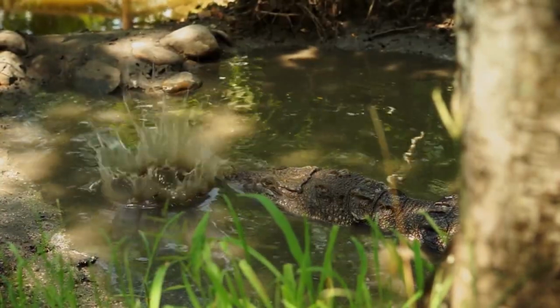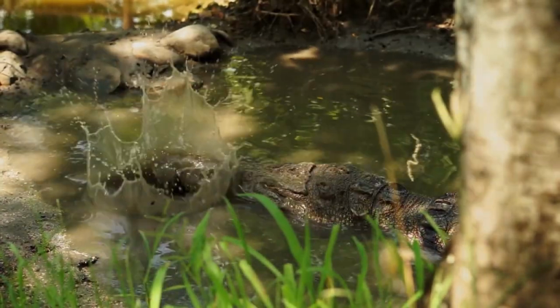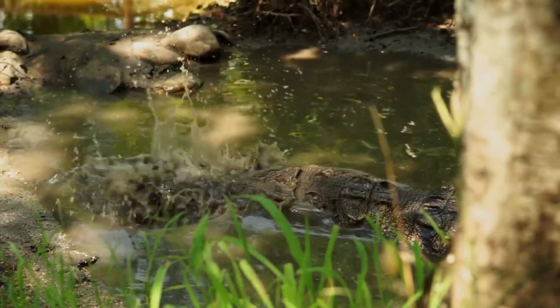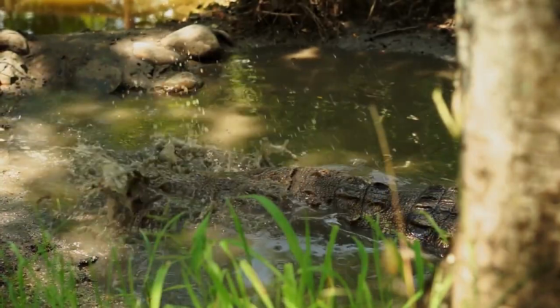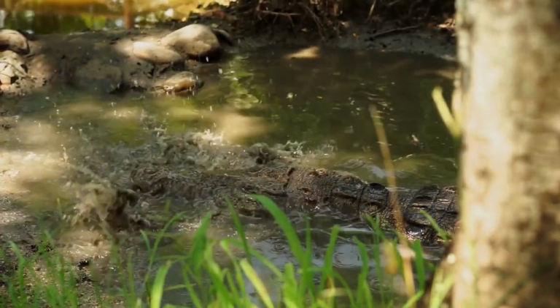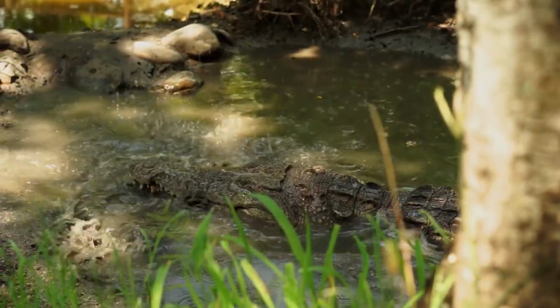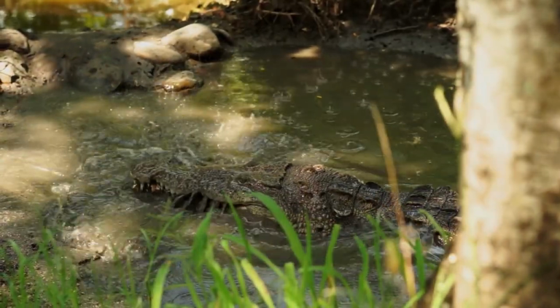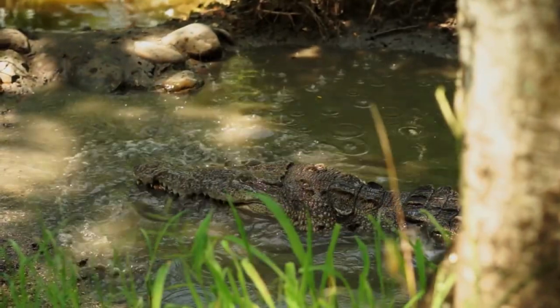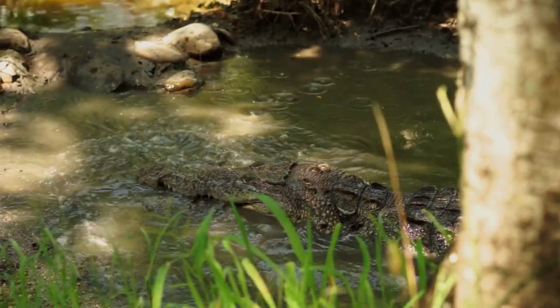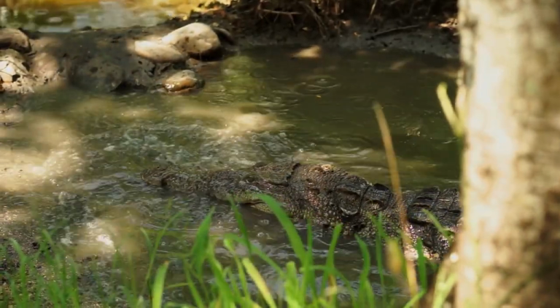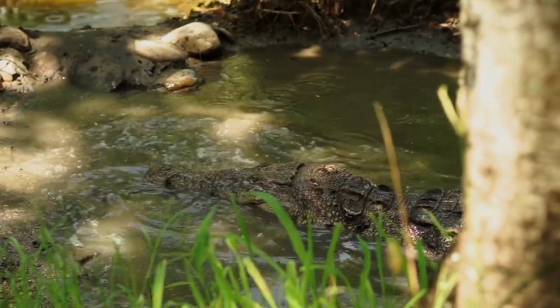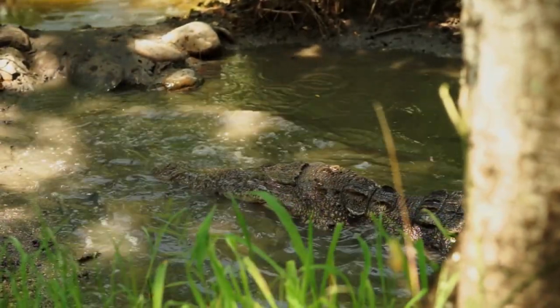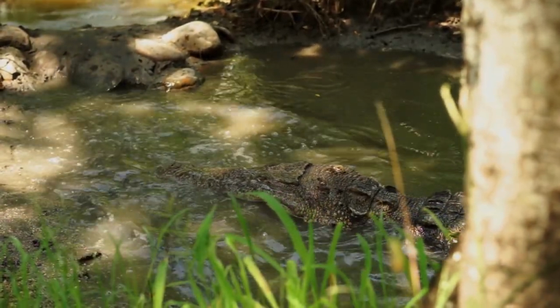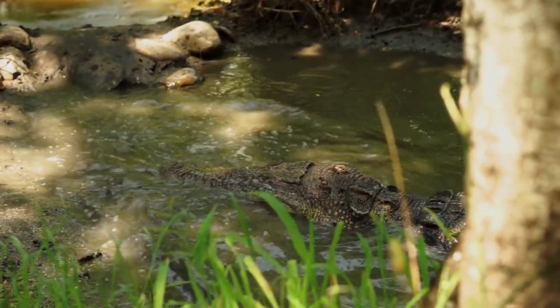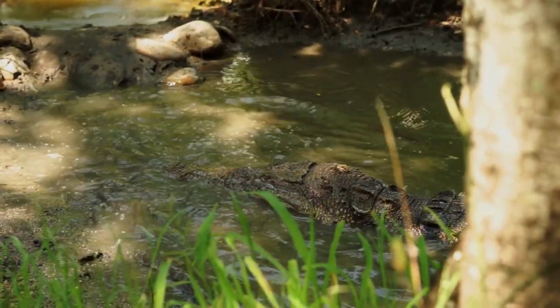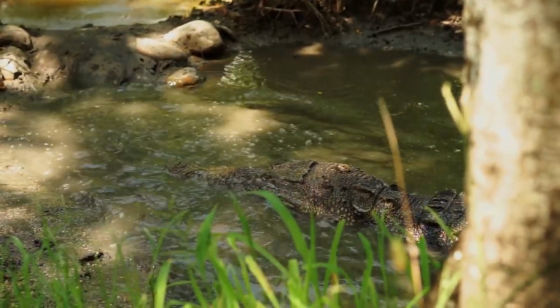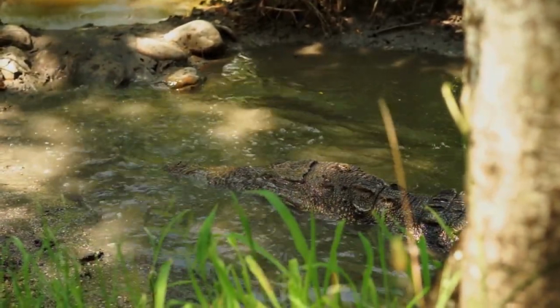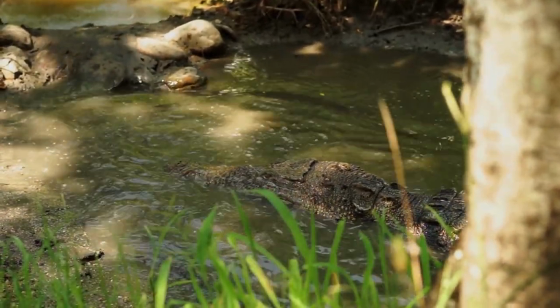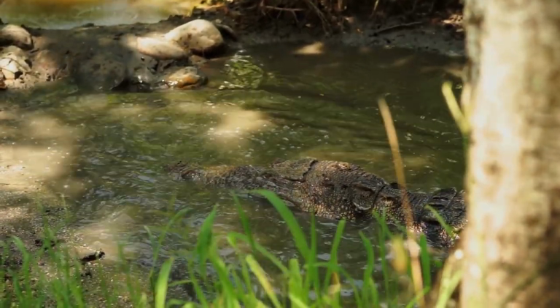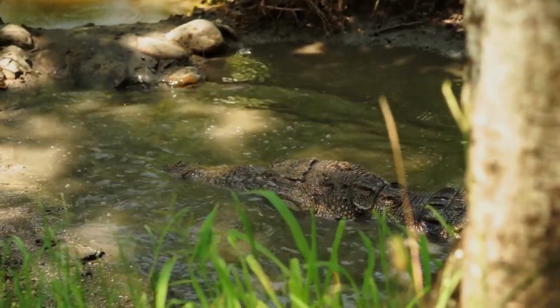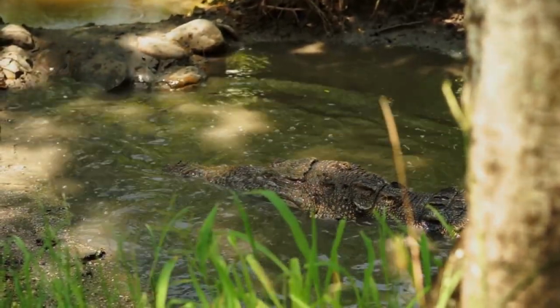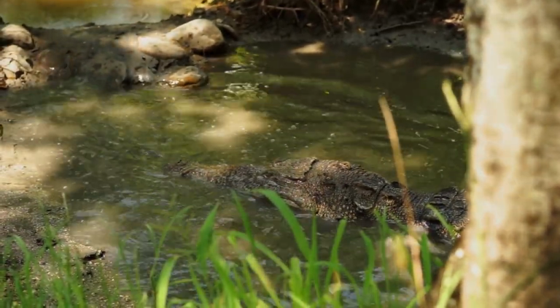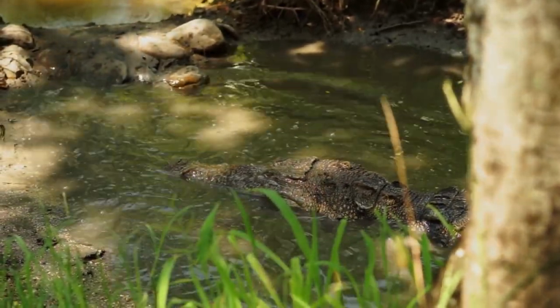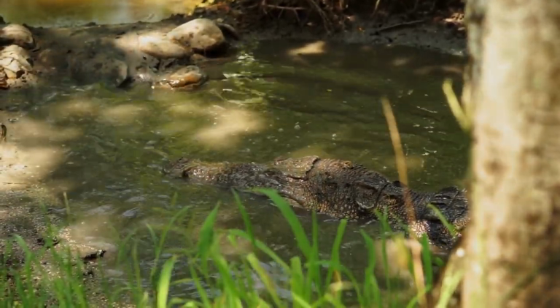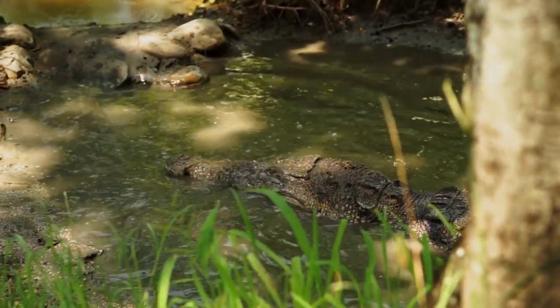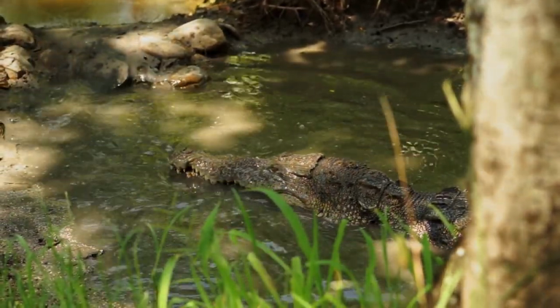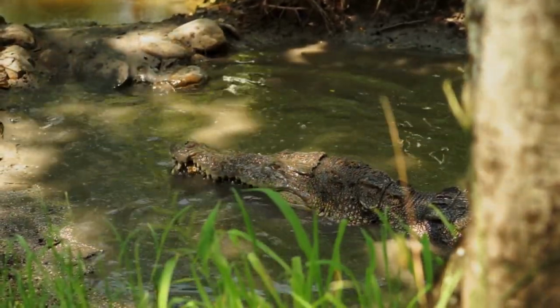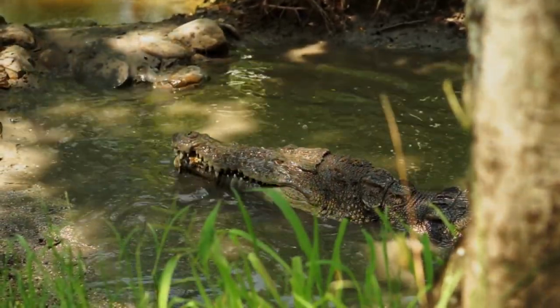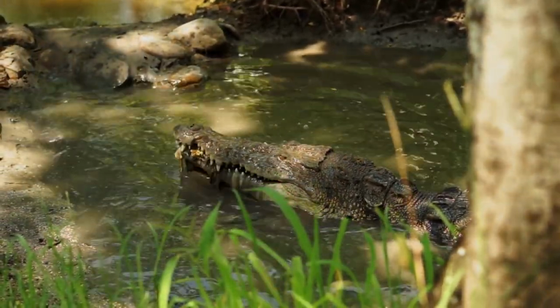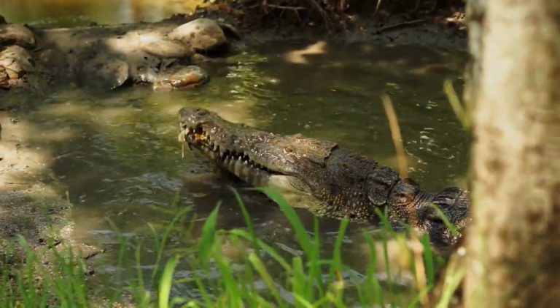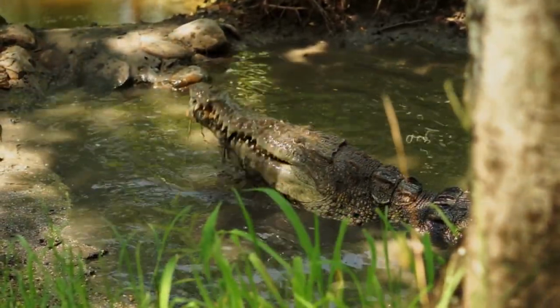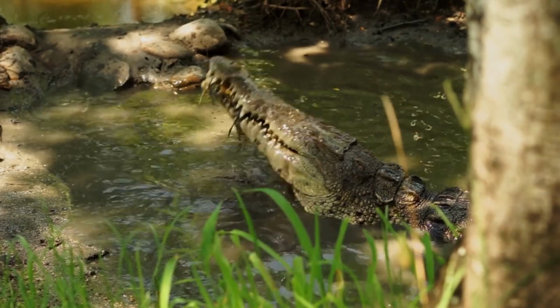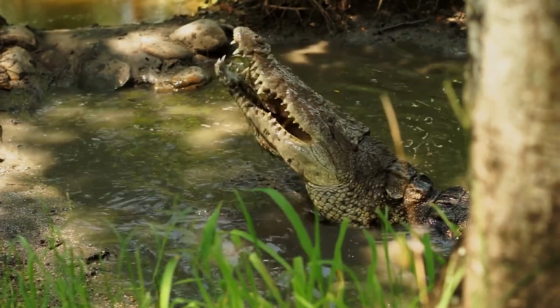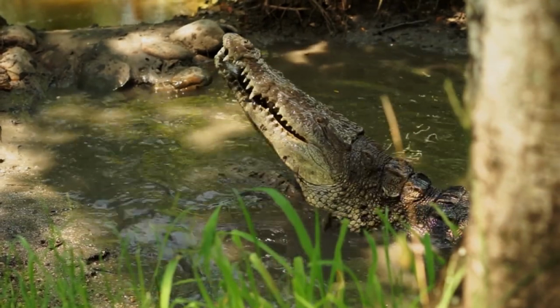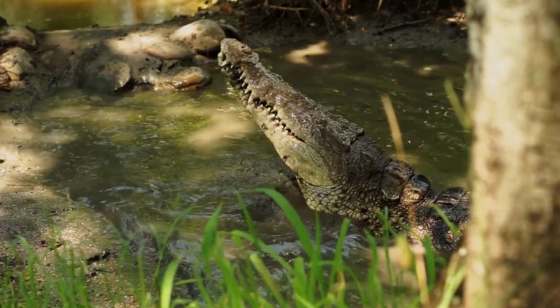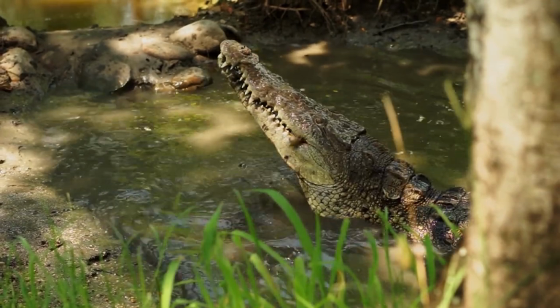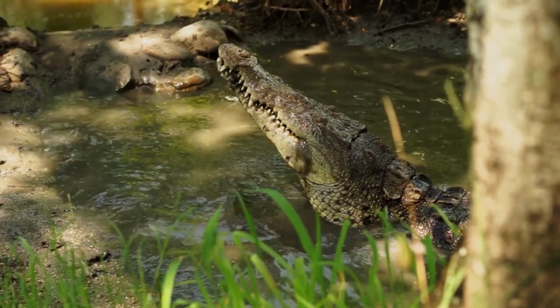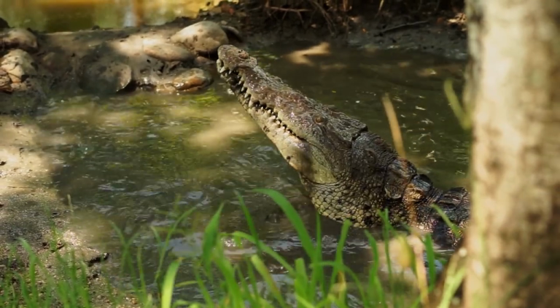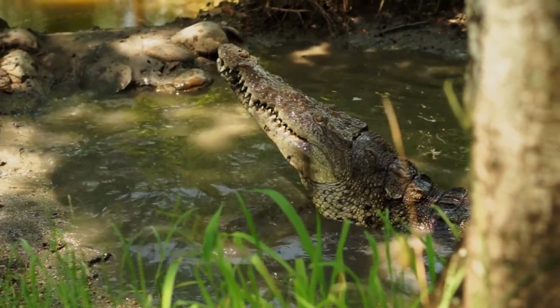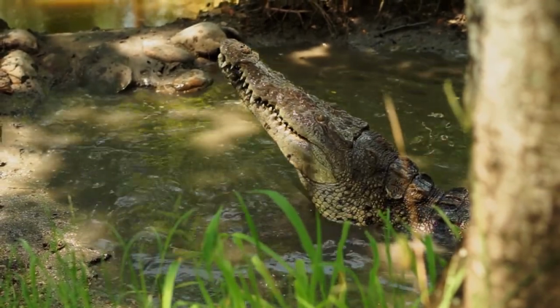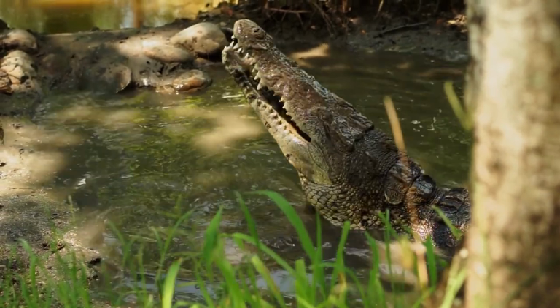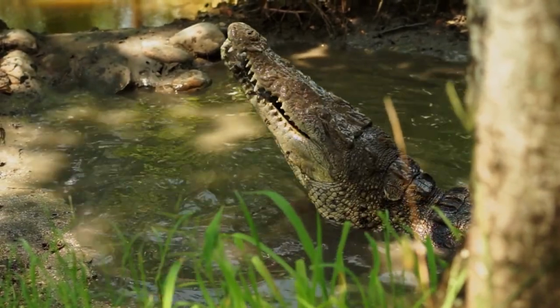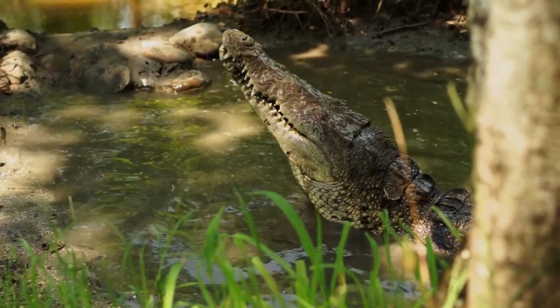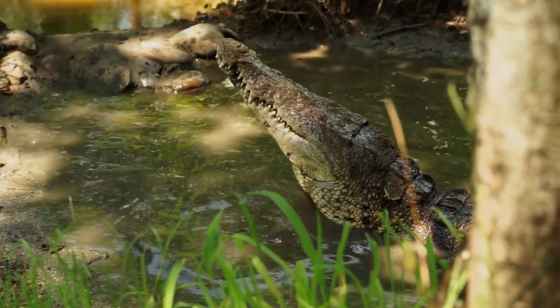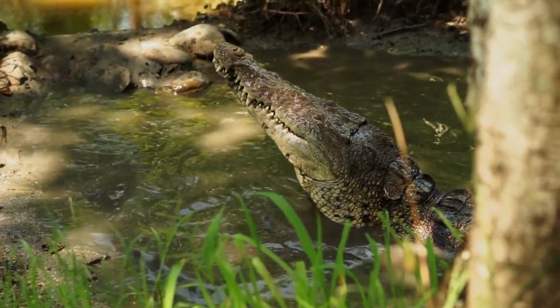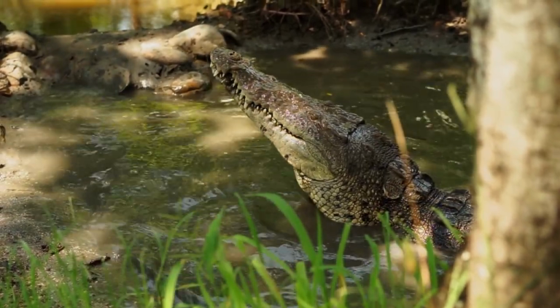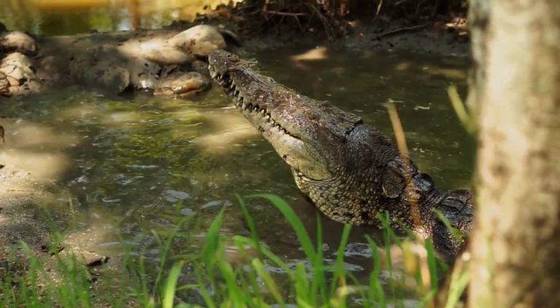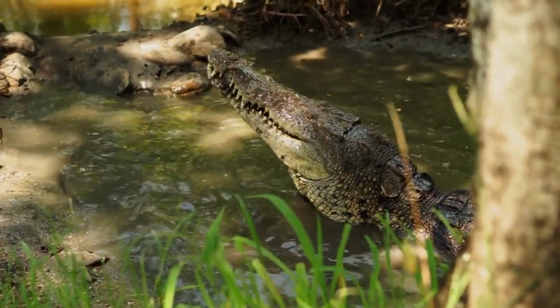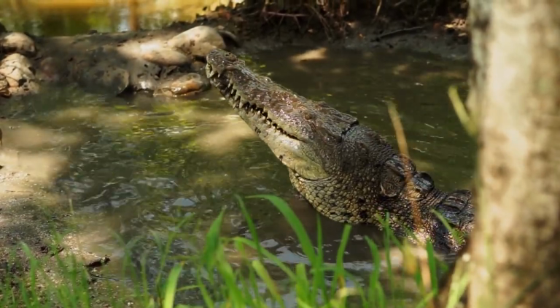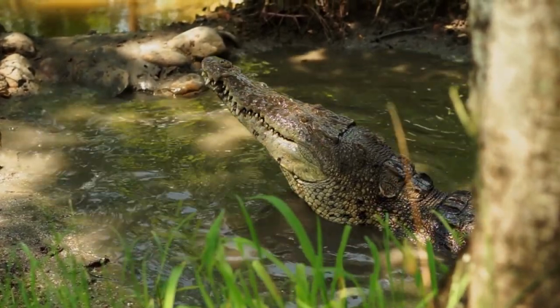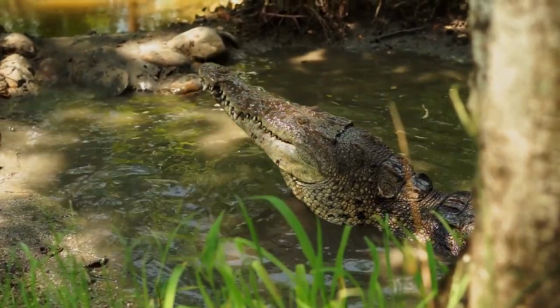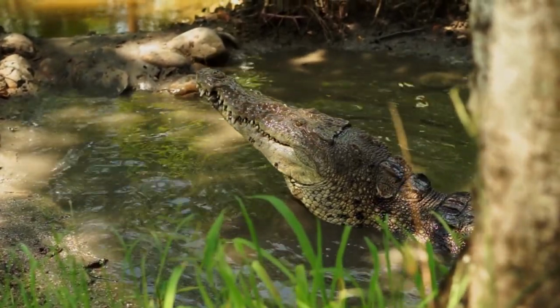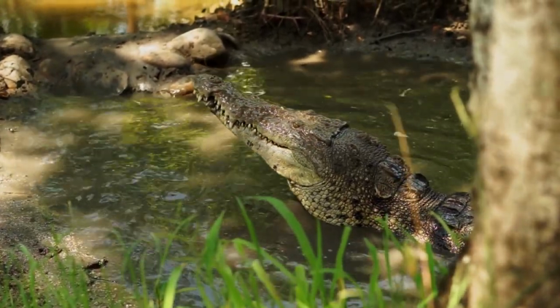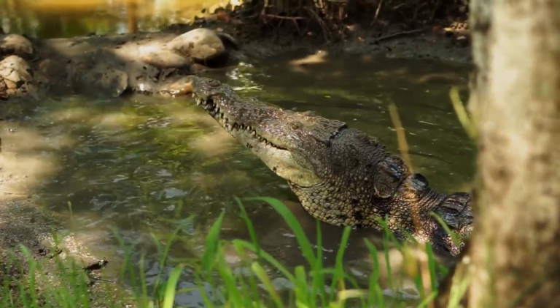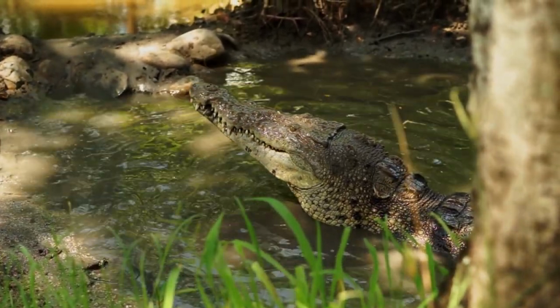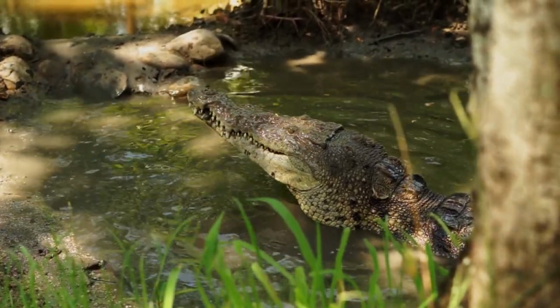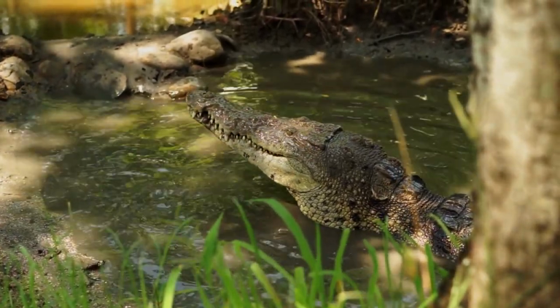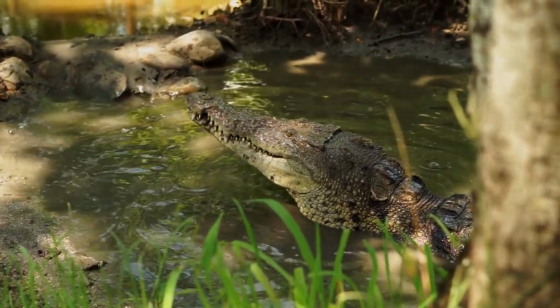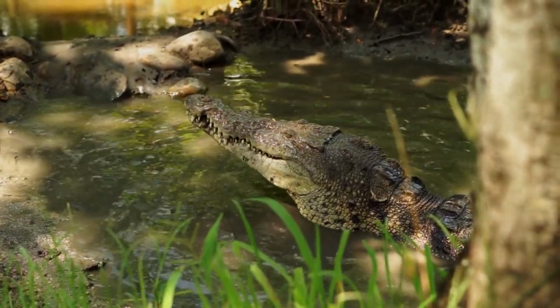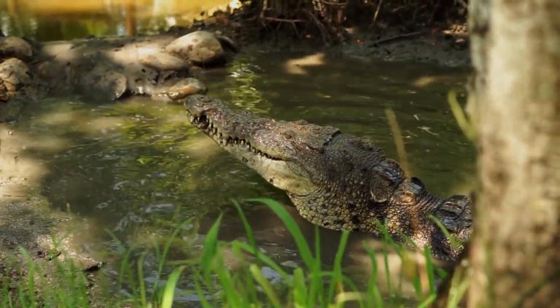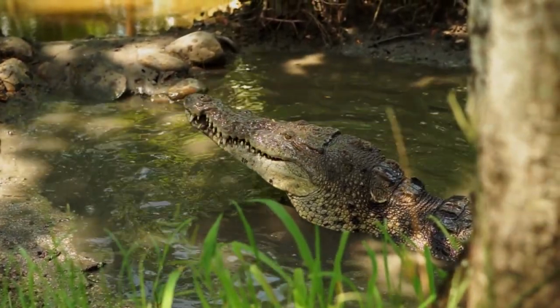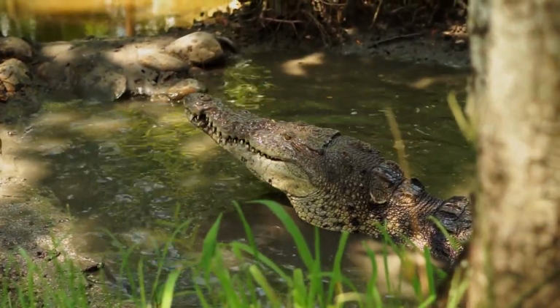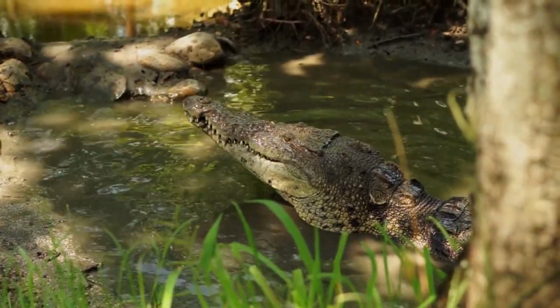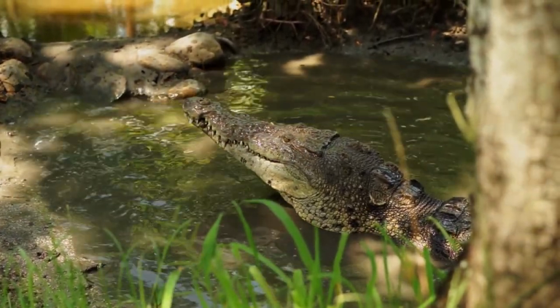In the wild, crocodiles eat insects, fish, small frogs, lizards, crustaceans and small mammals.